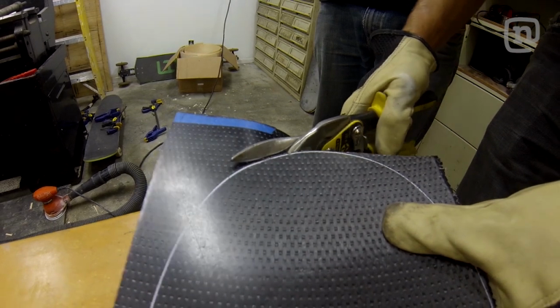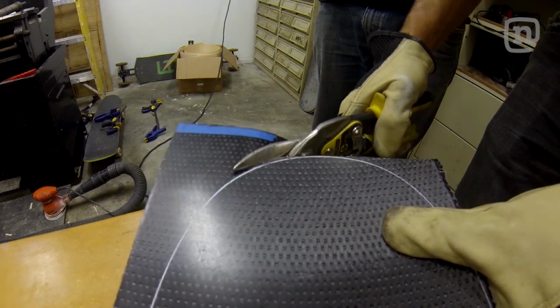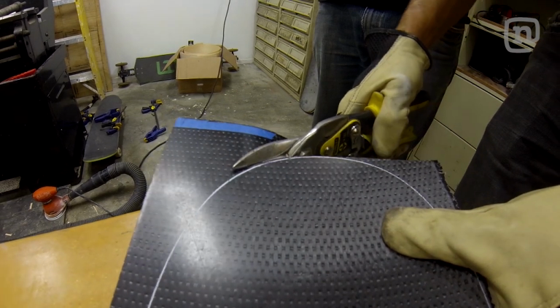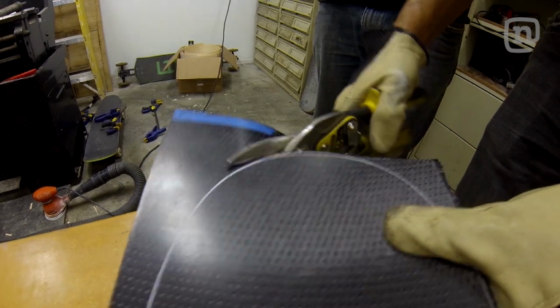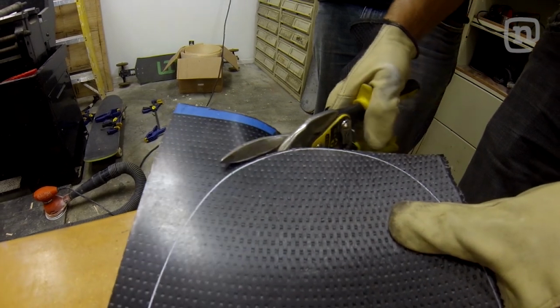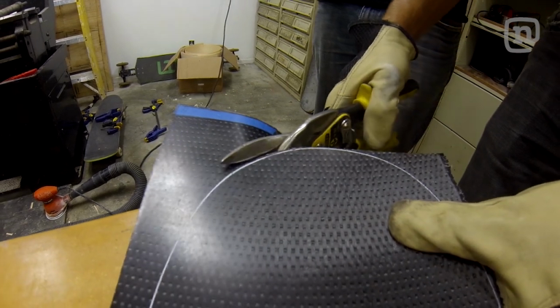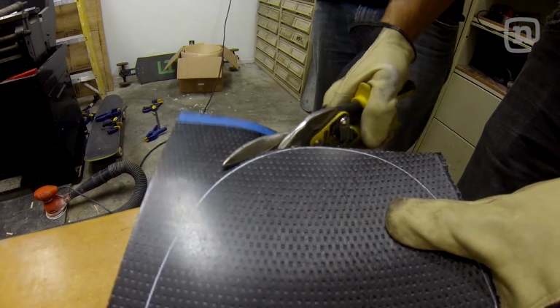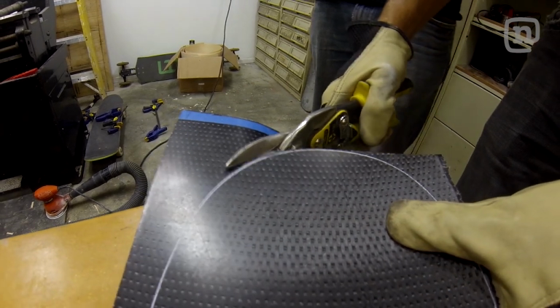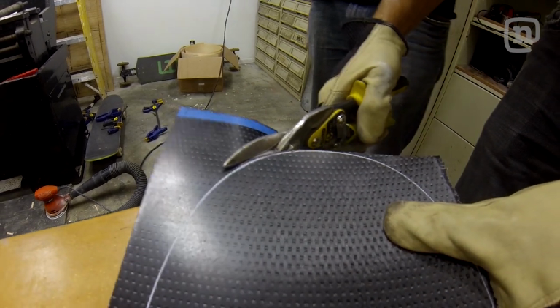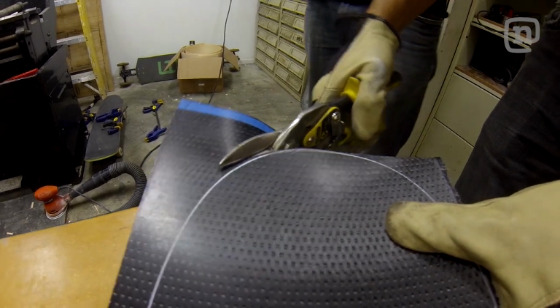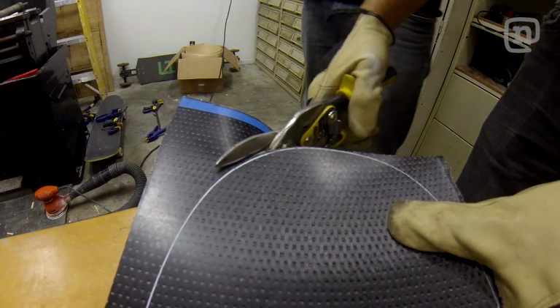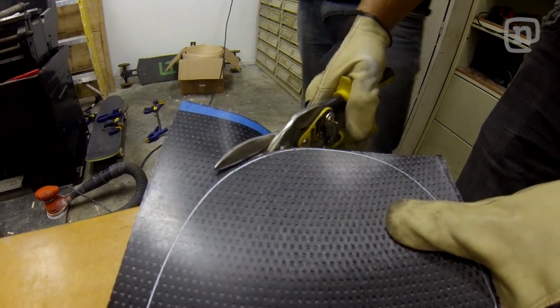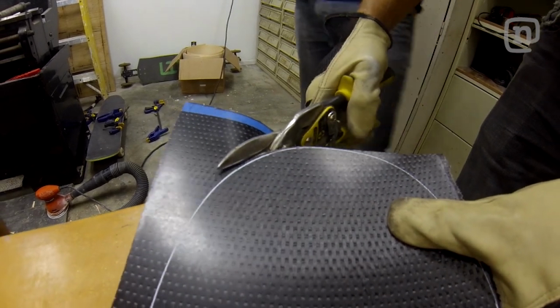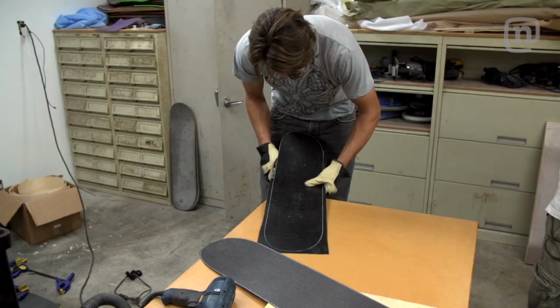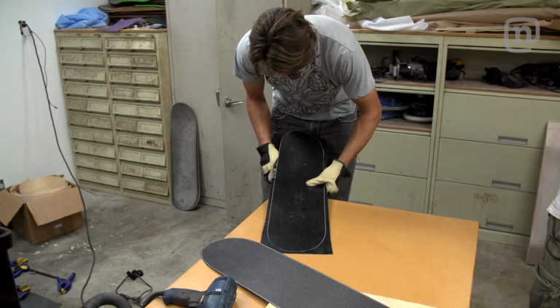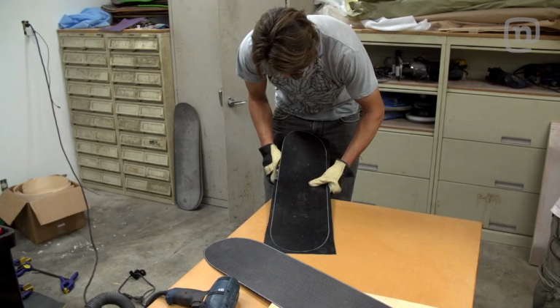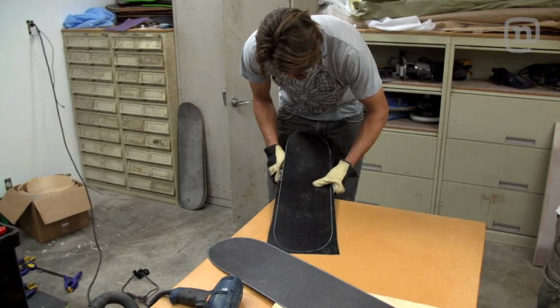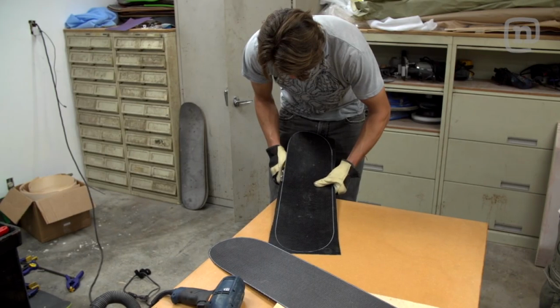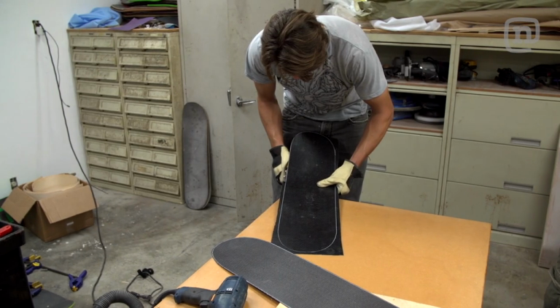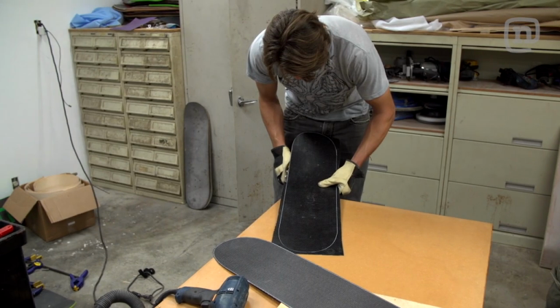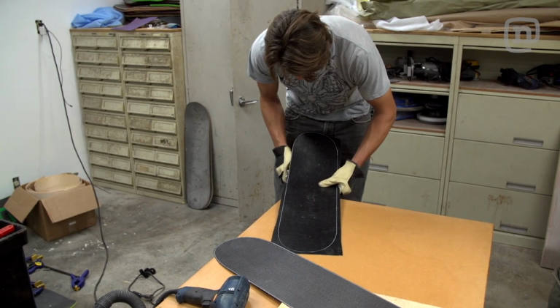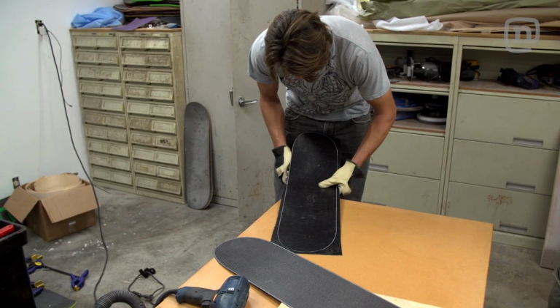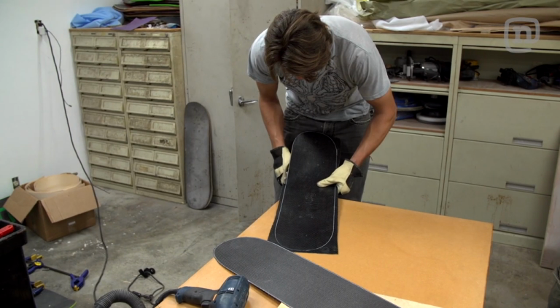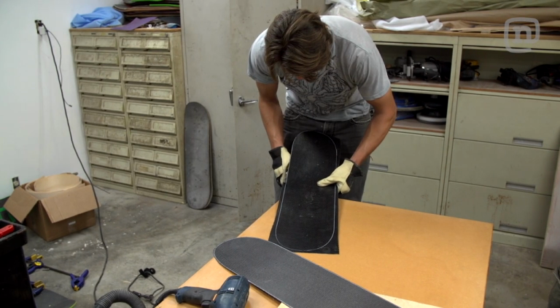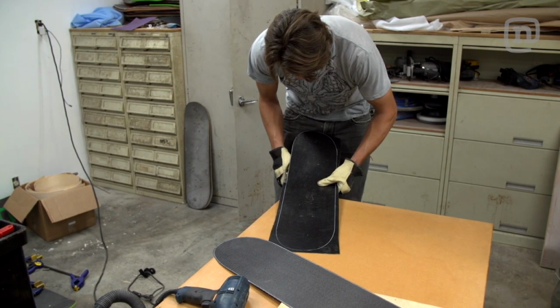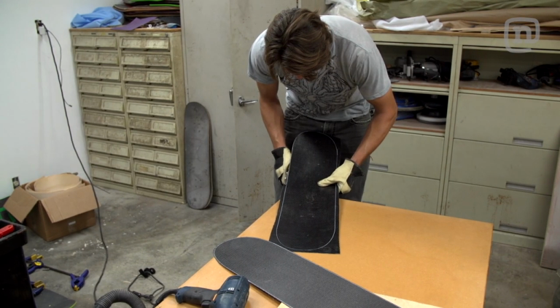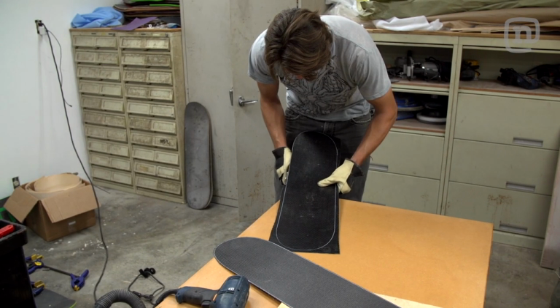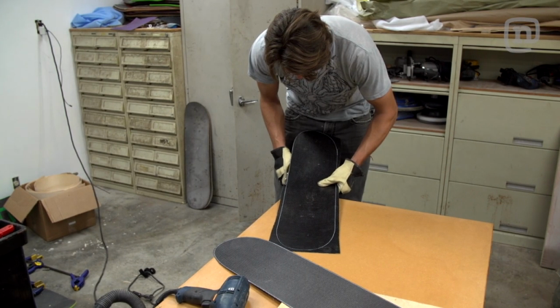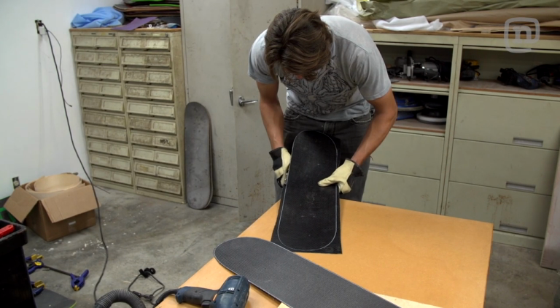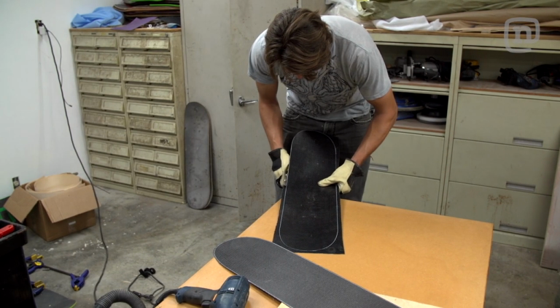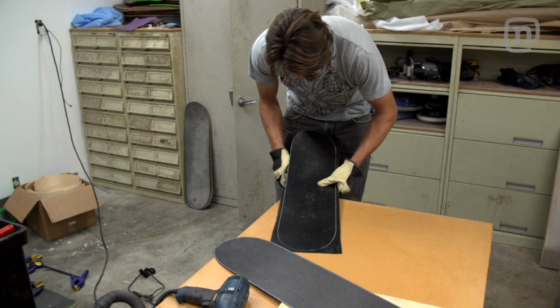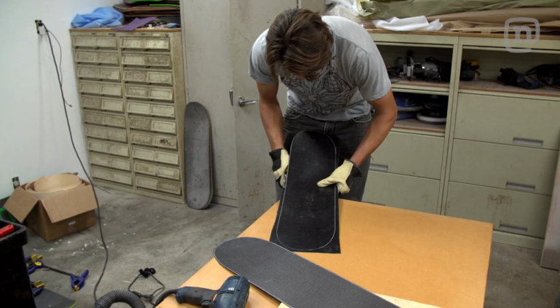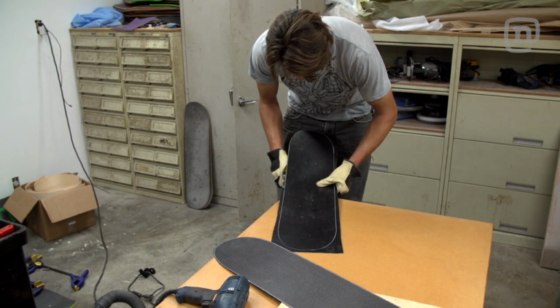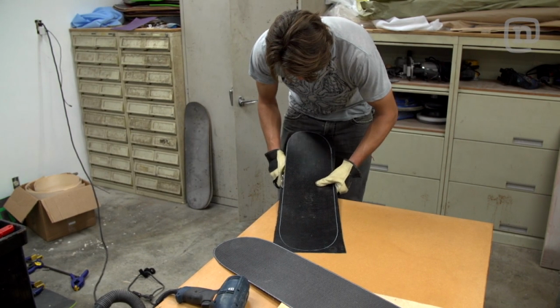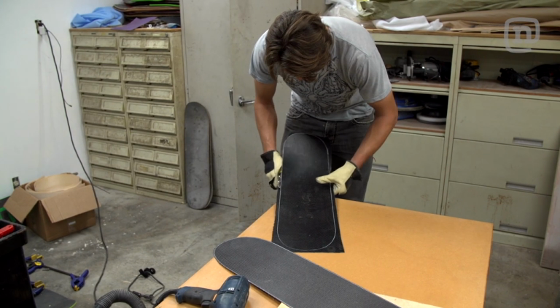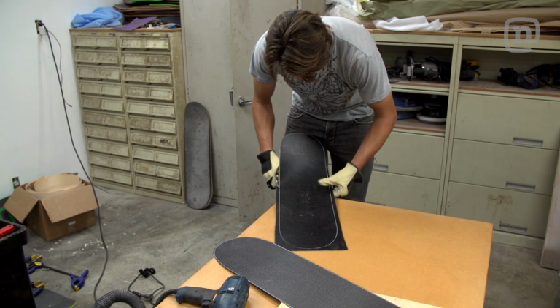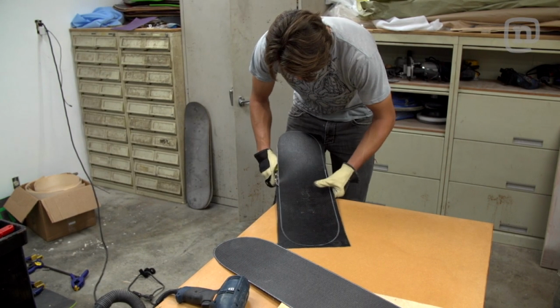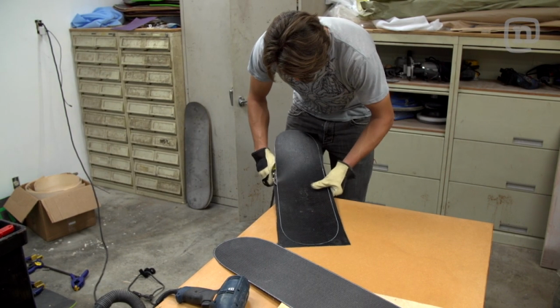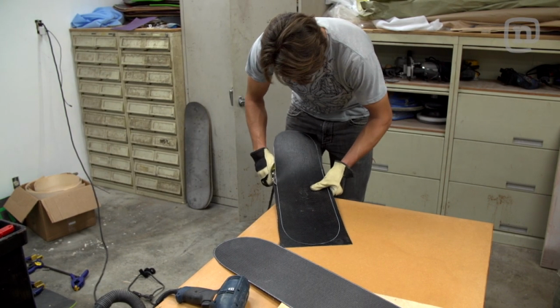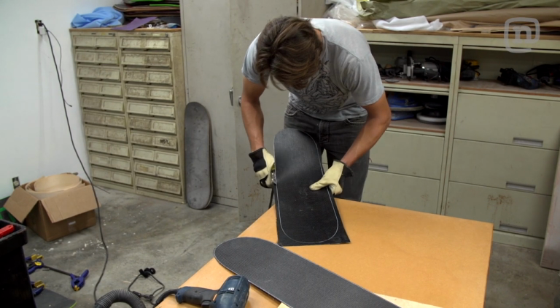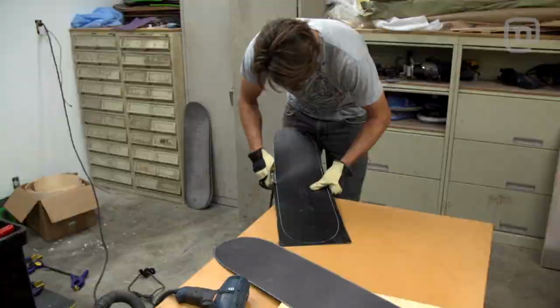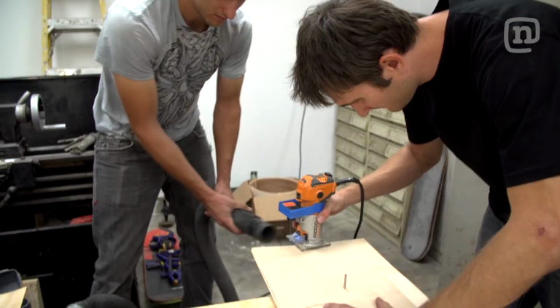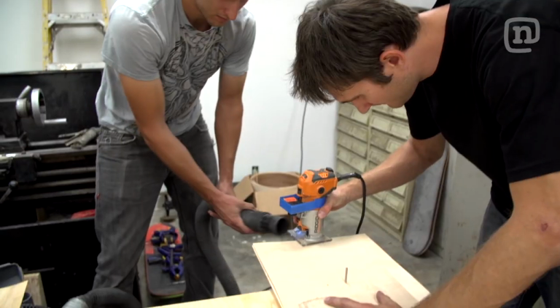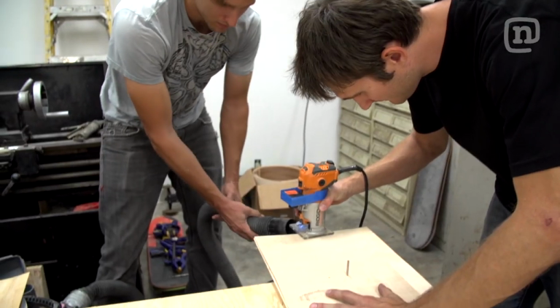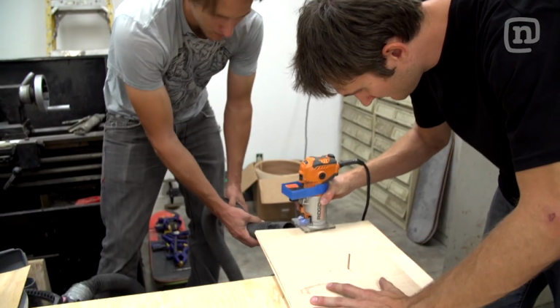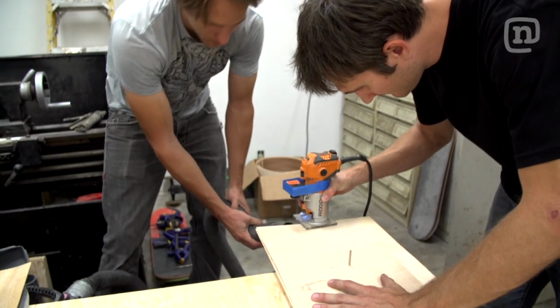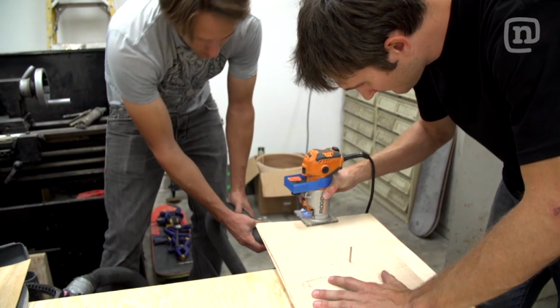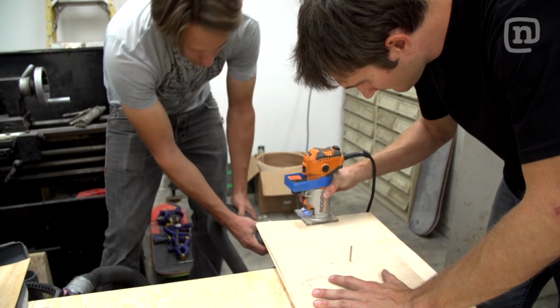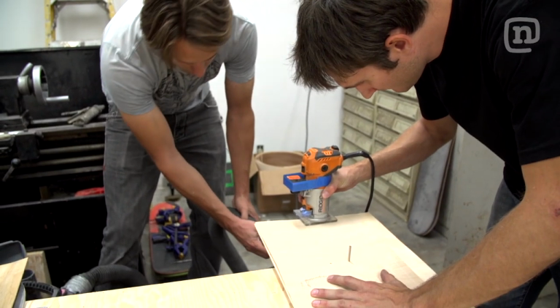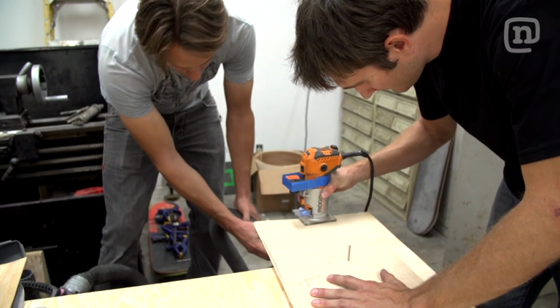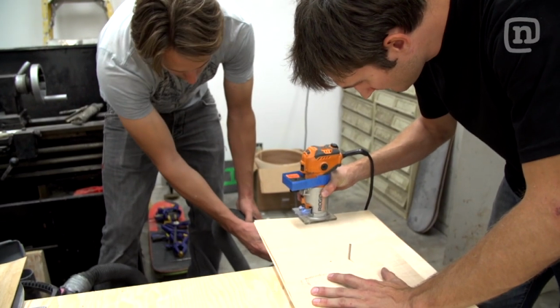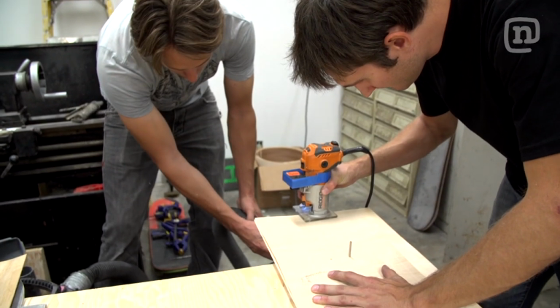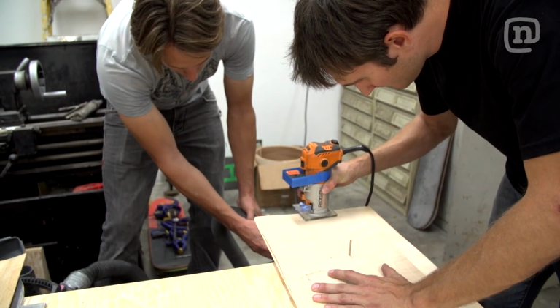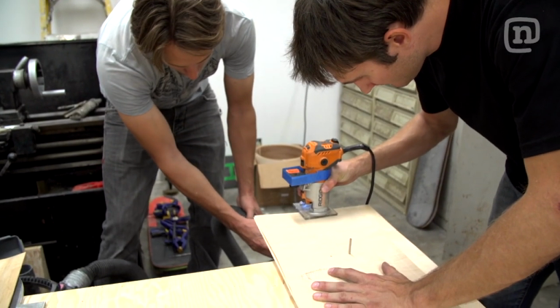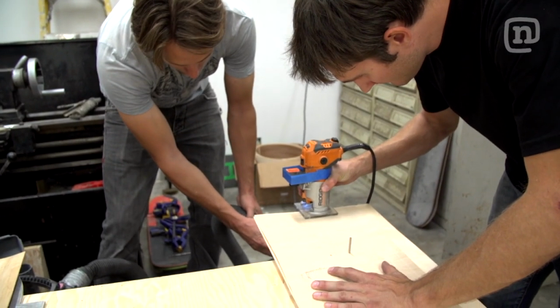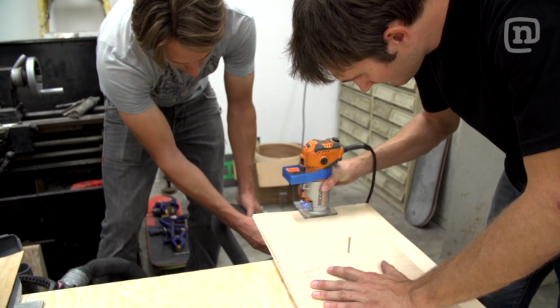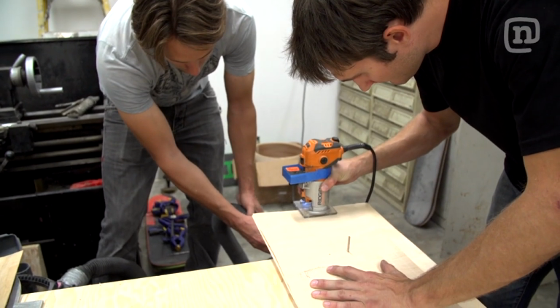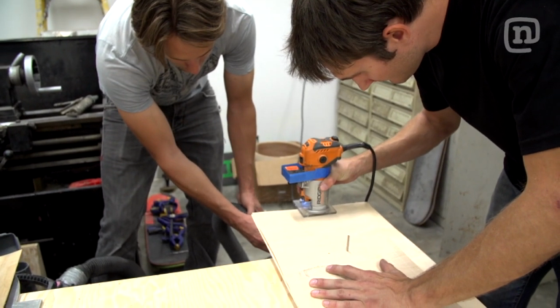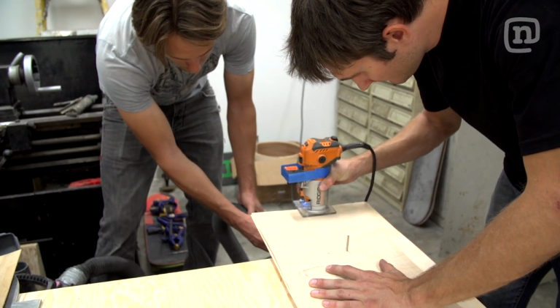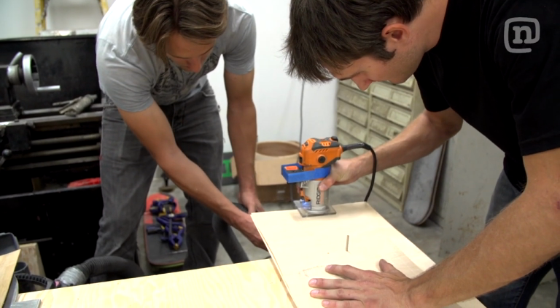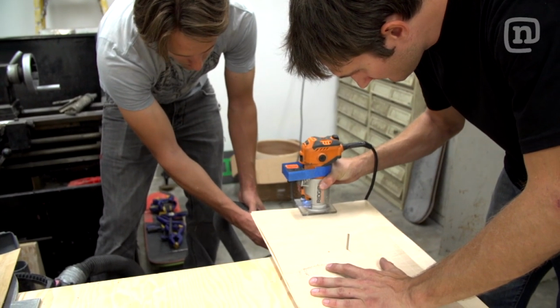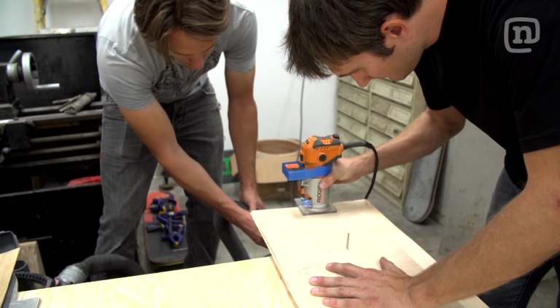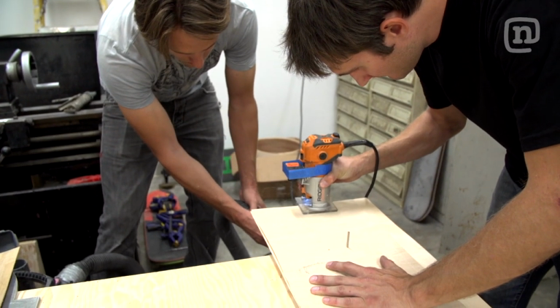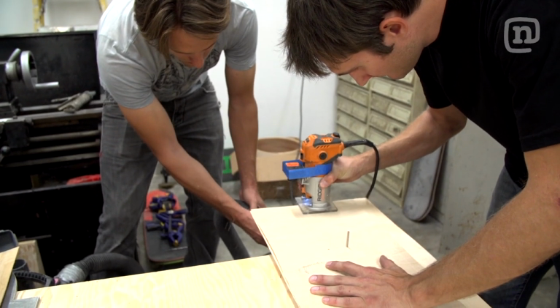These guys — I had them make me a board first try. They just nailed it. It's the best board I've ever ridden.